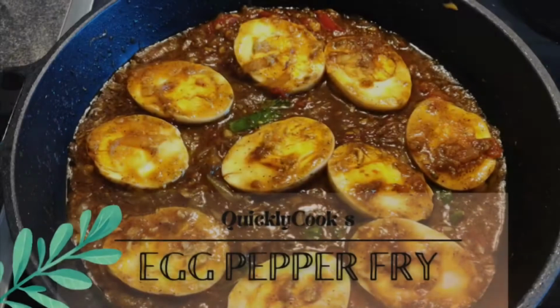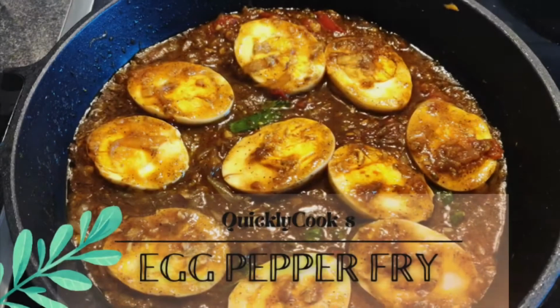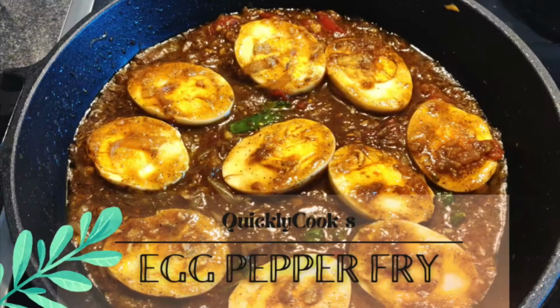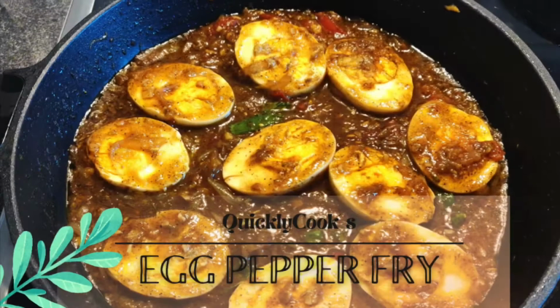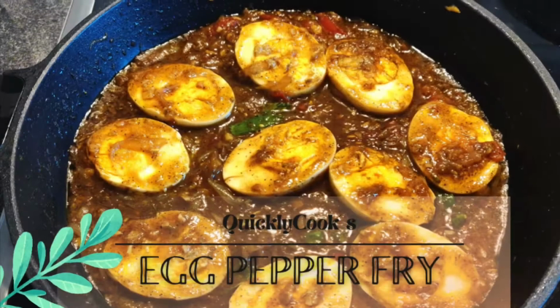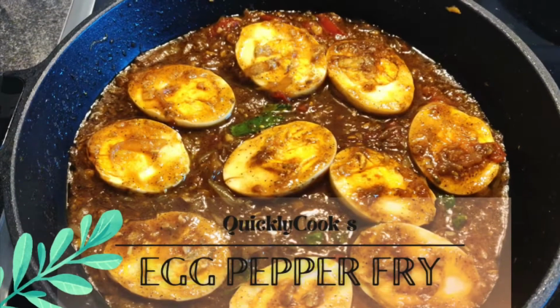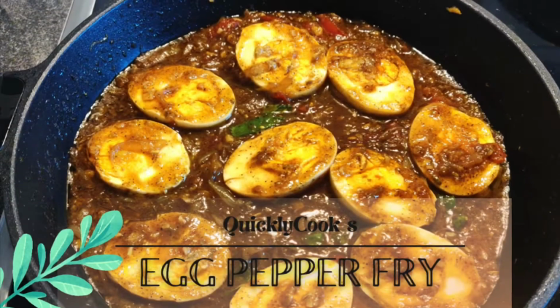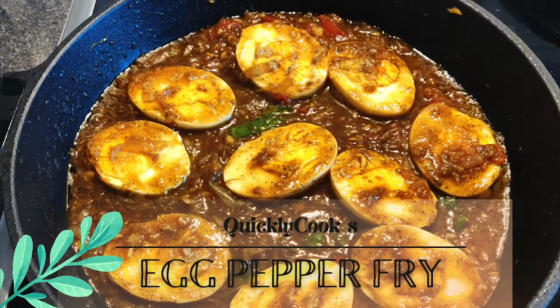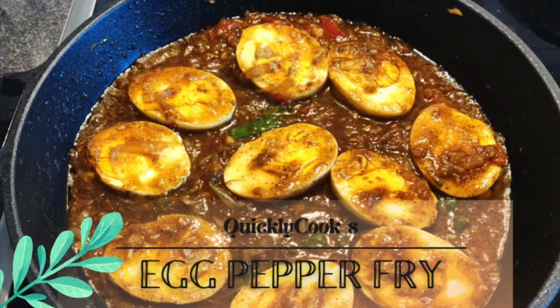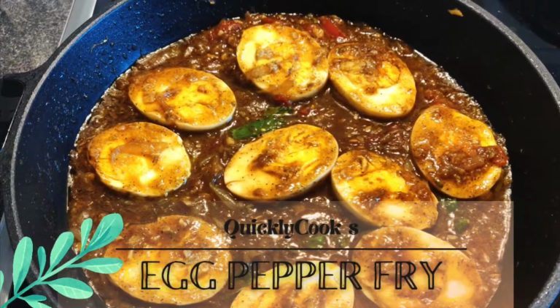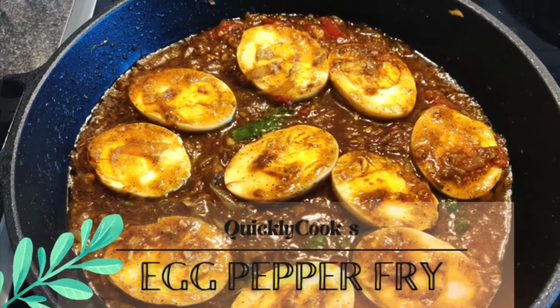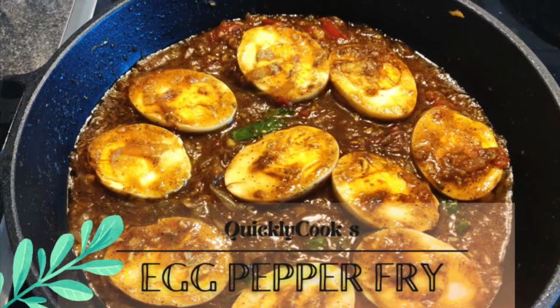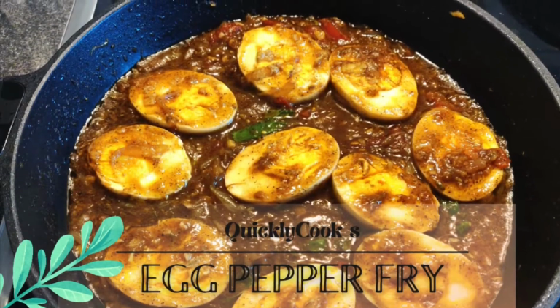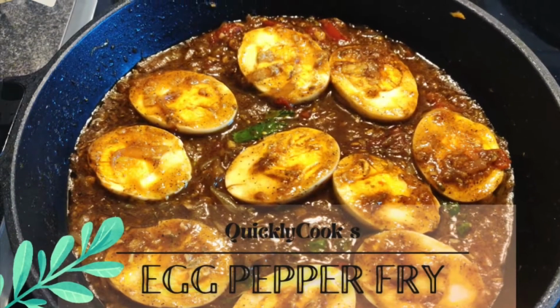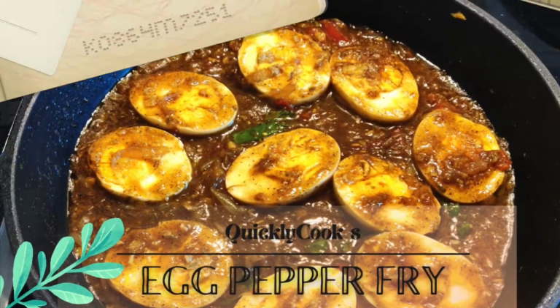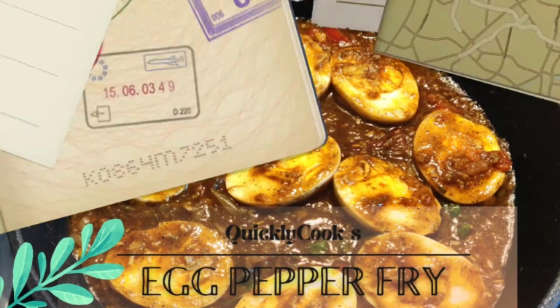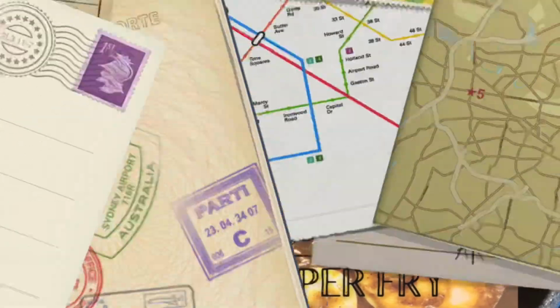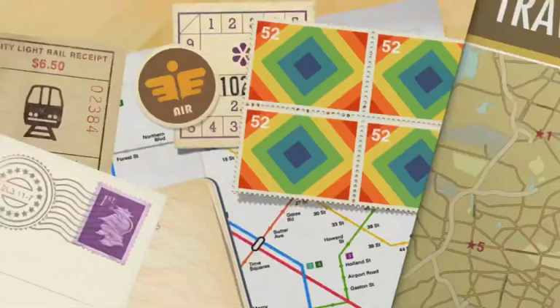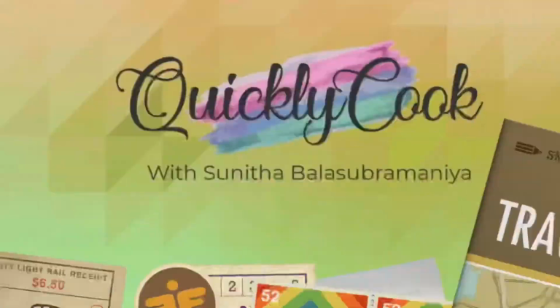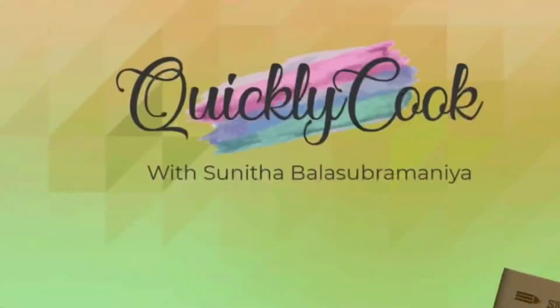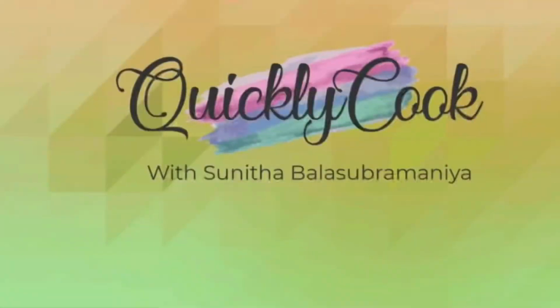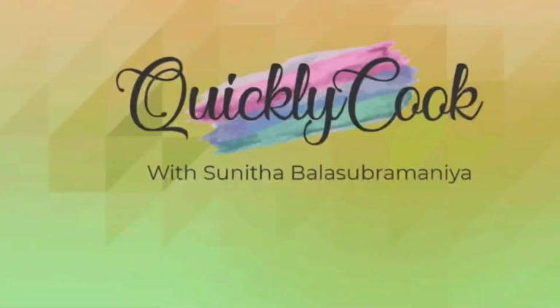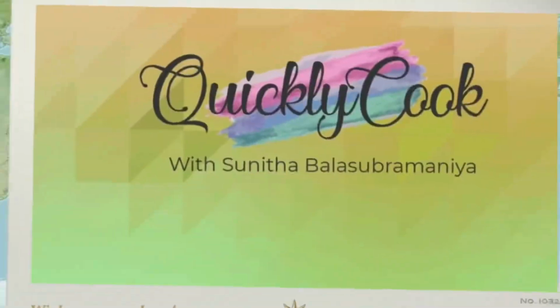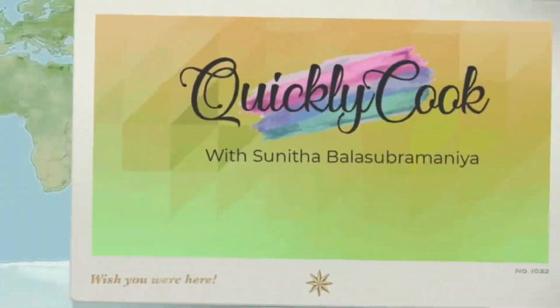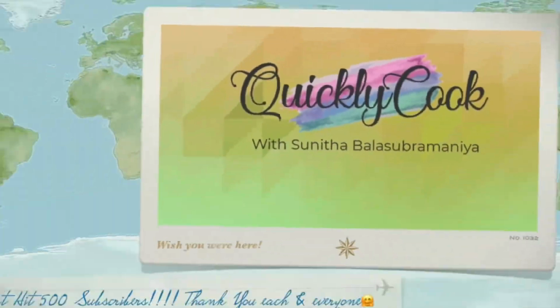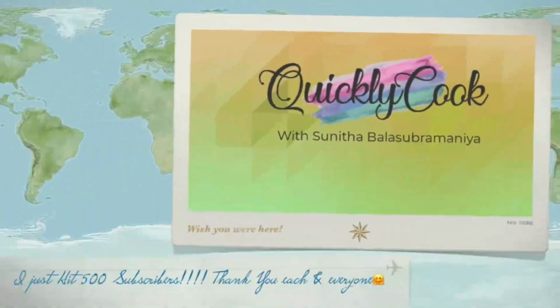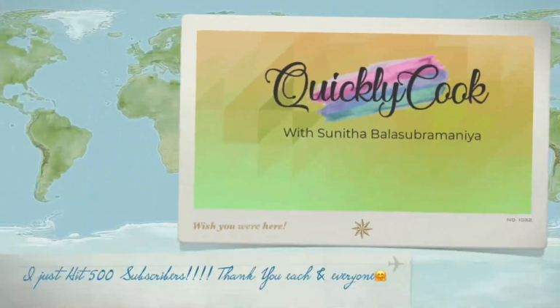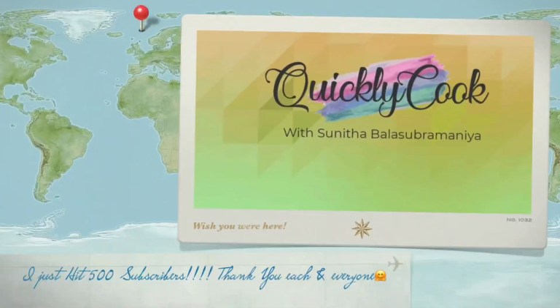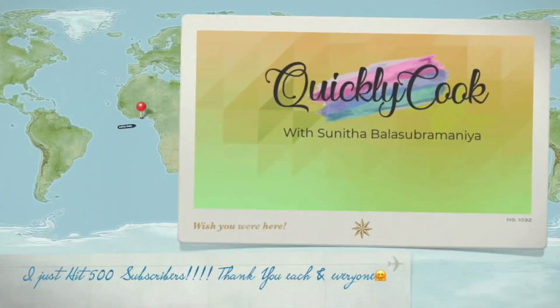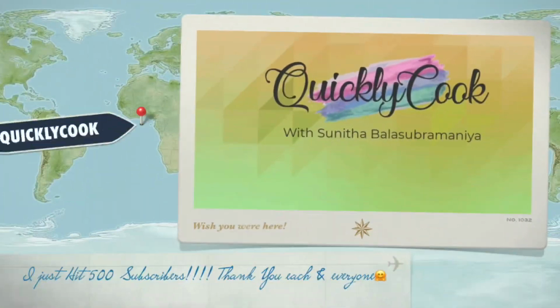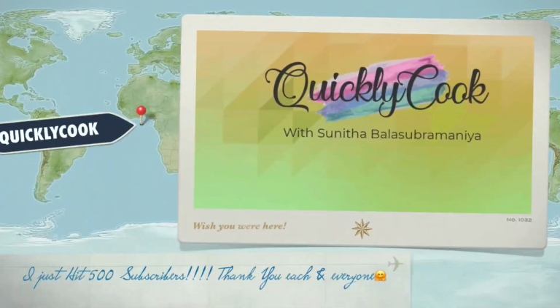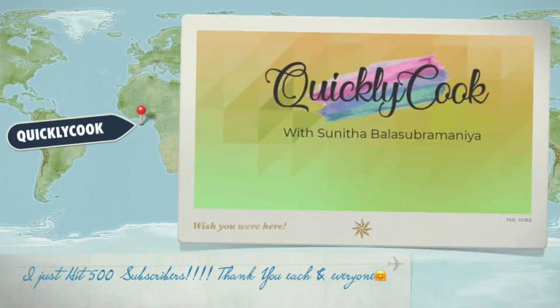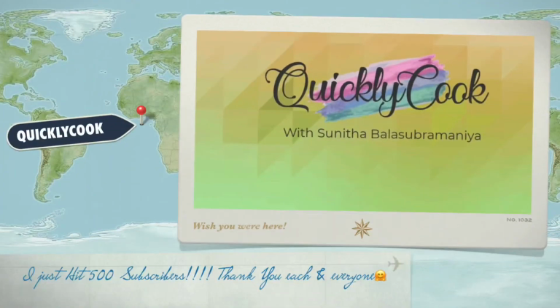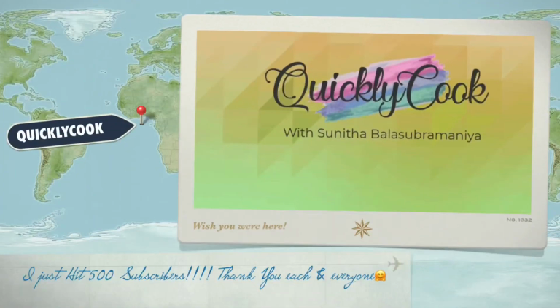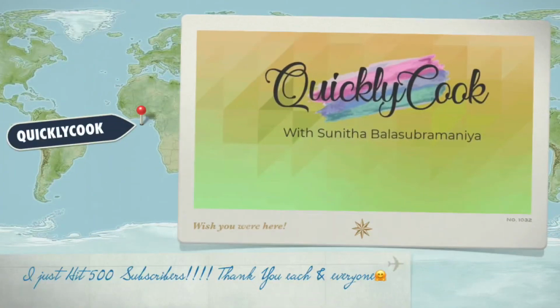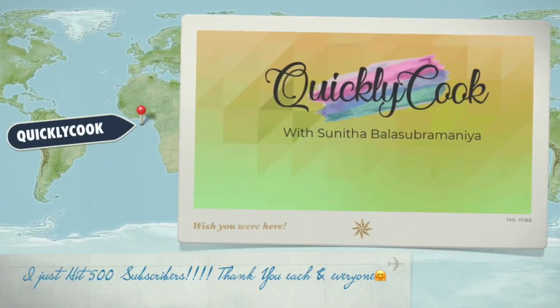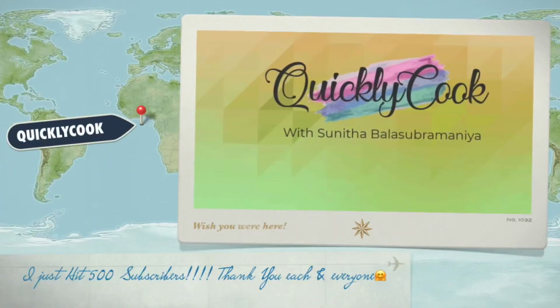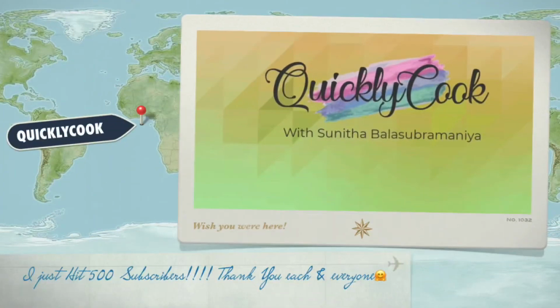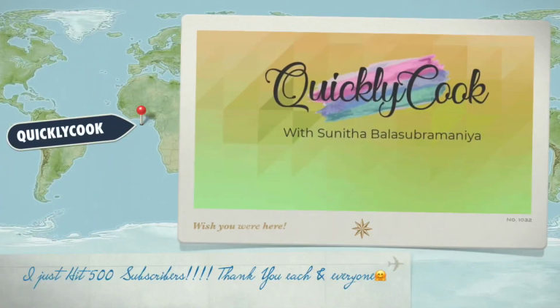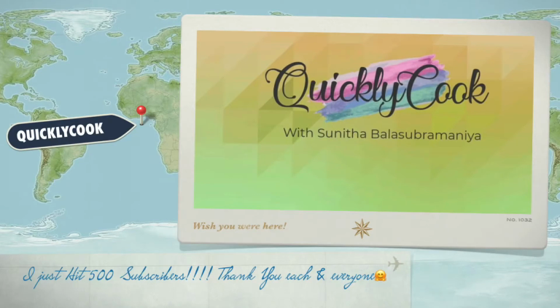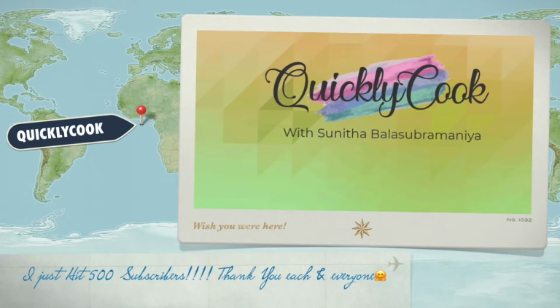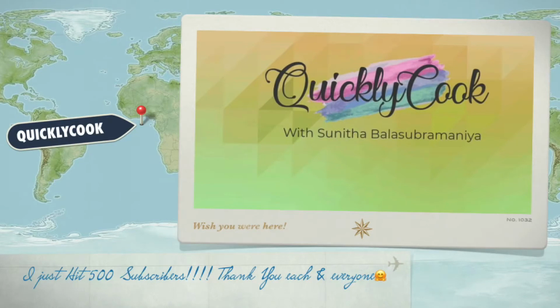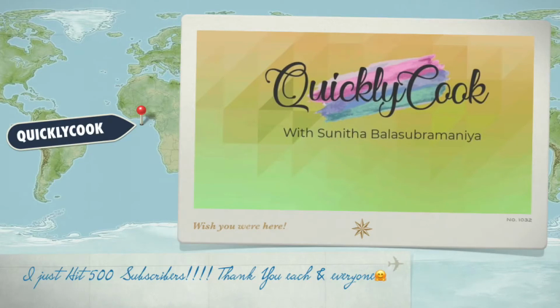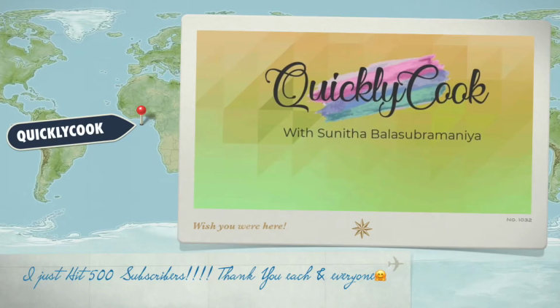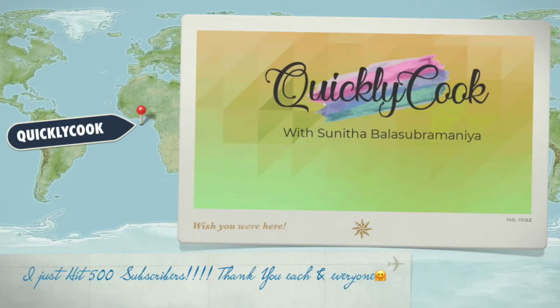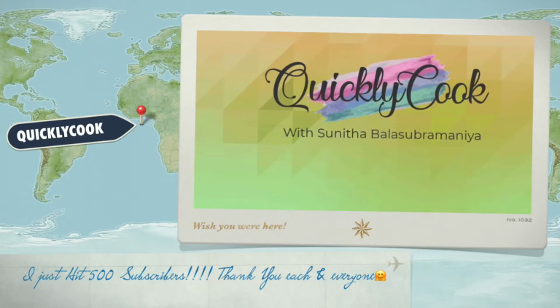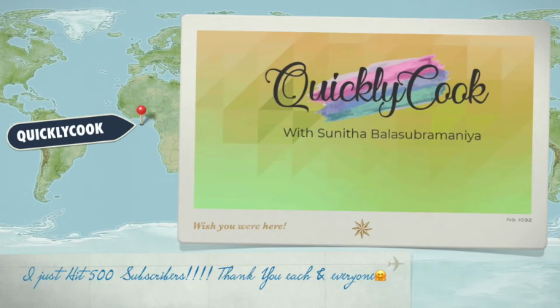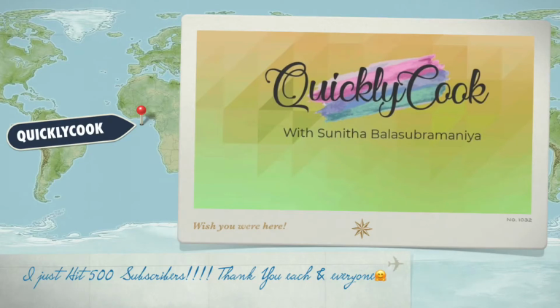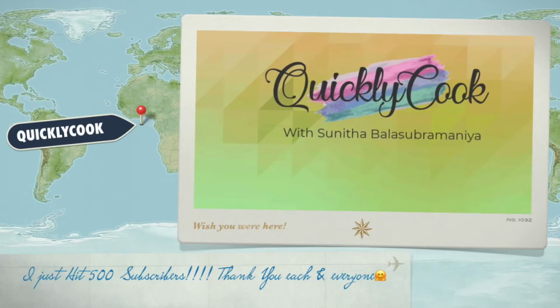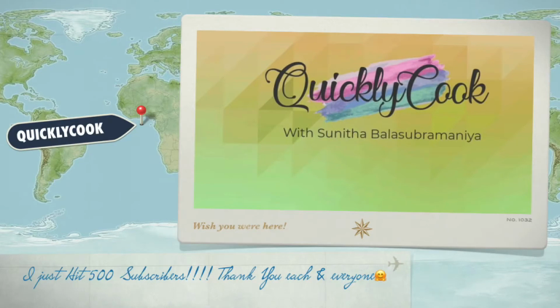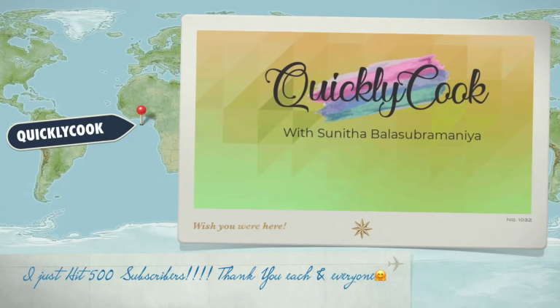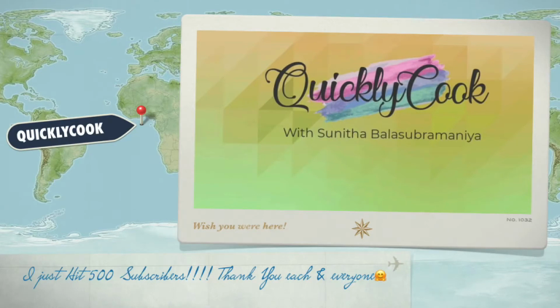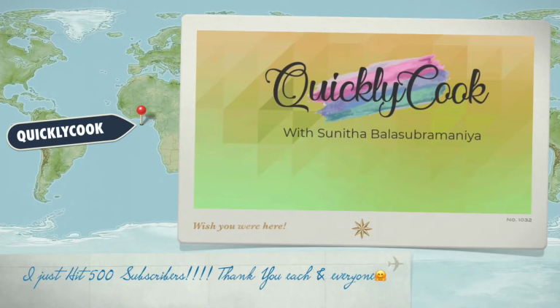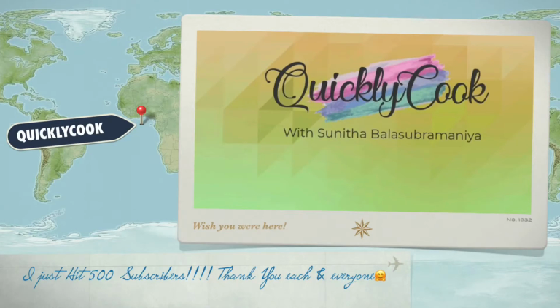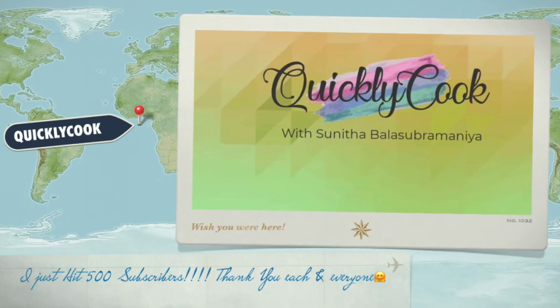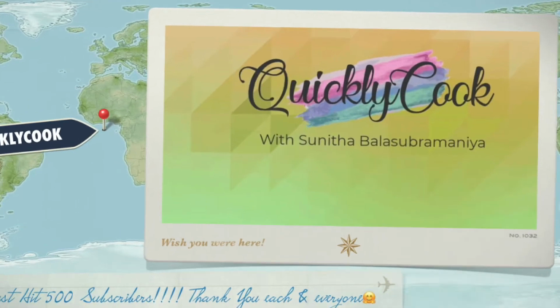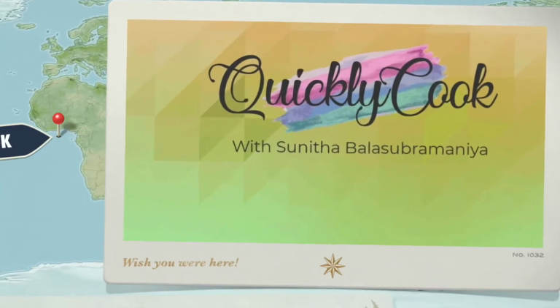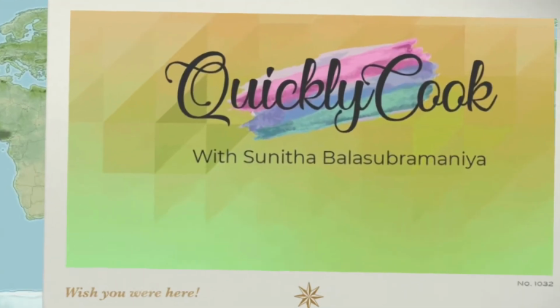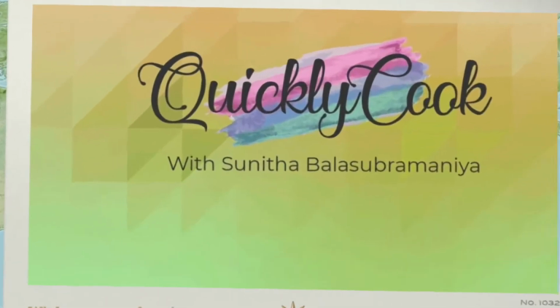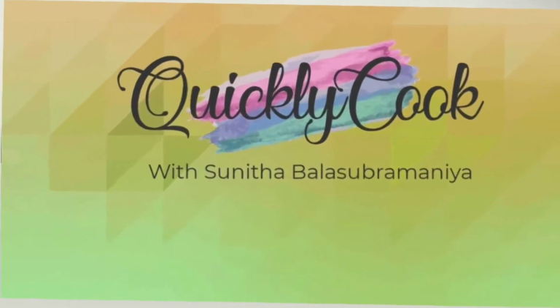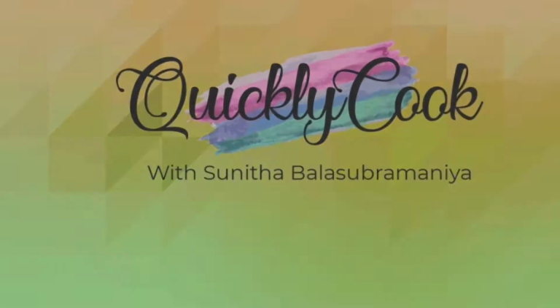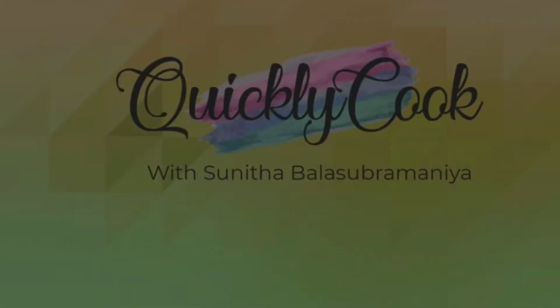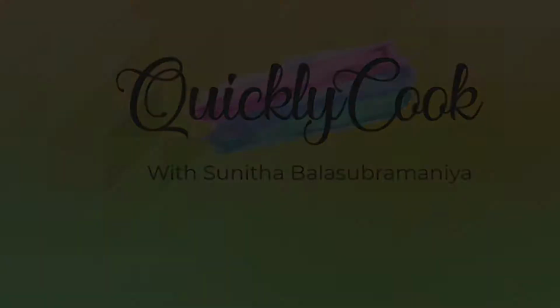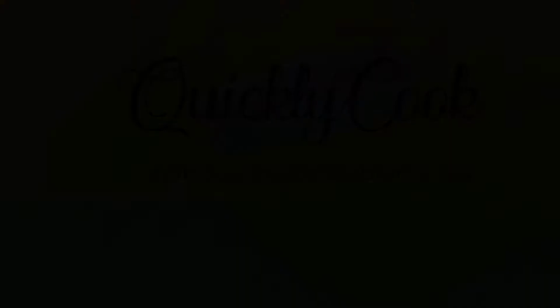Hi! I just hit 500 subscribers — thank you so much, each and everyone.